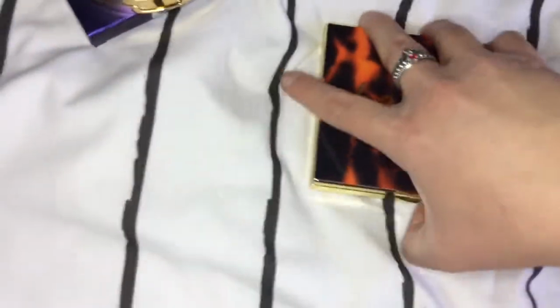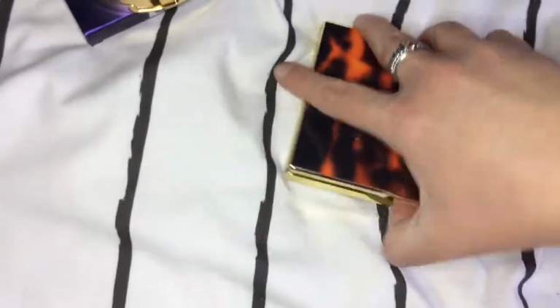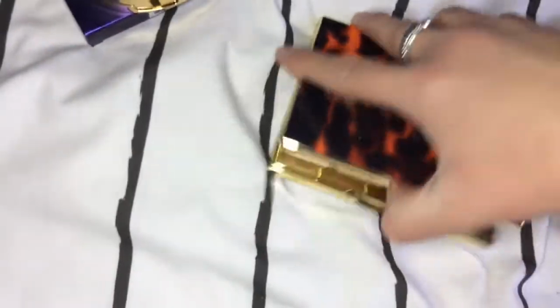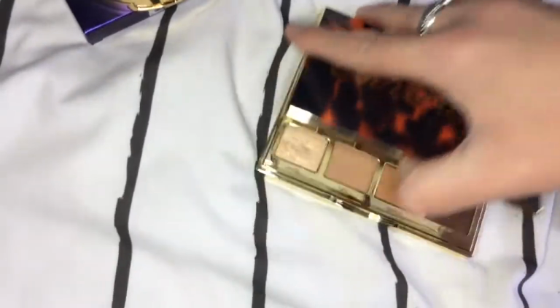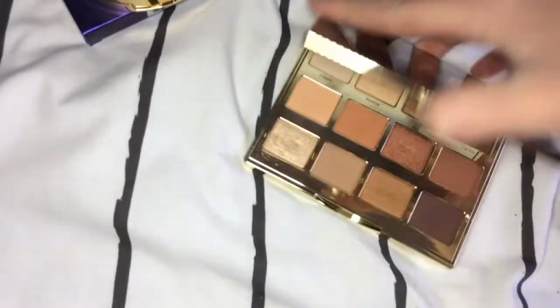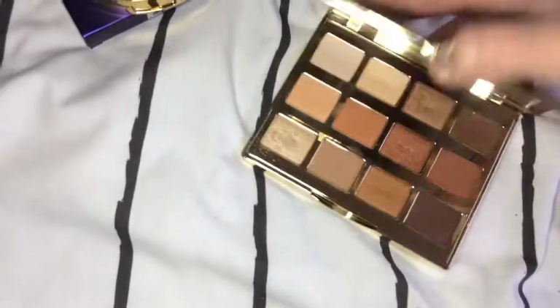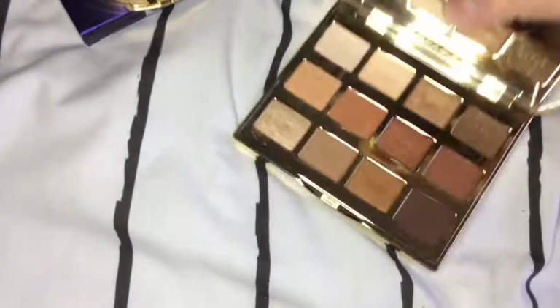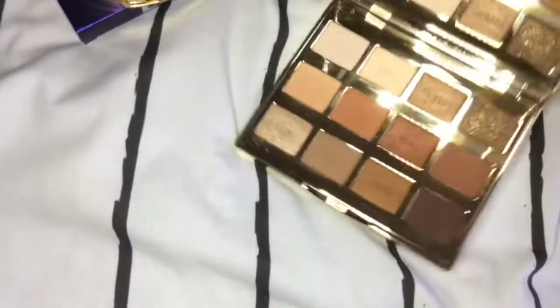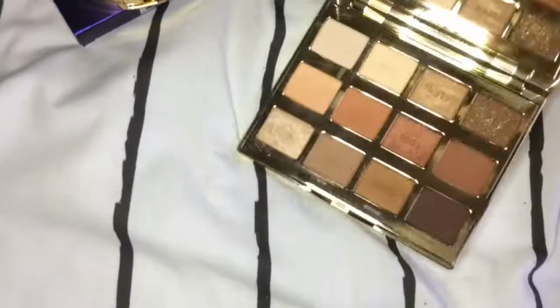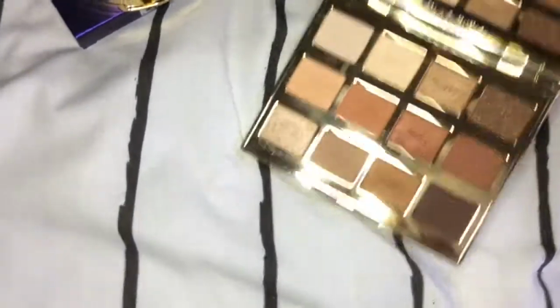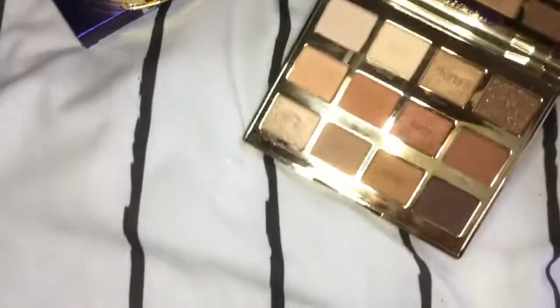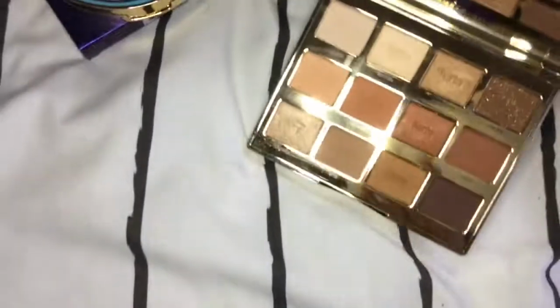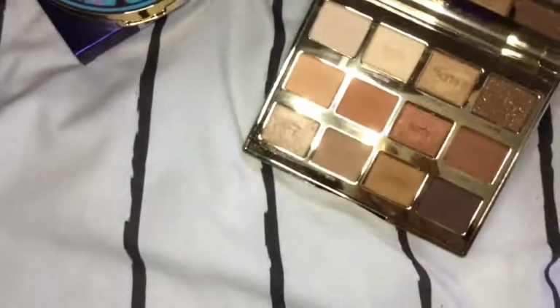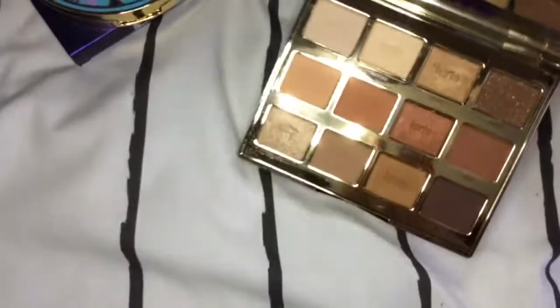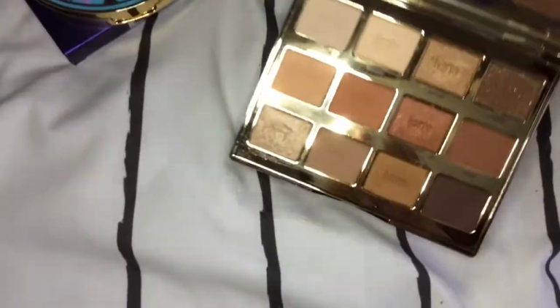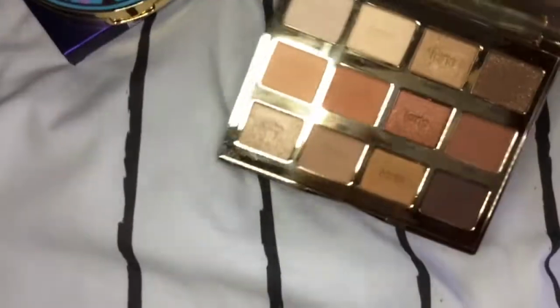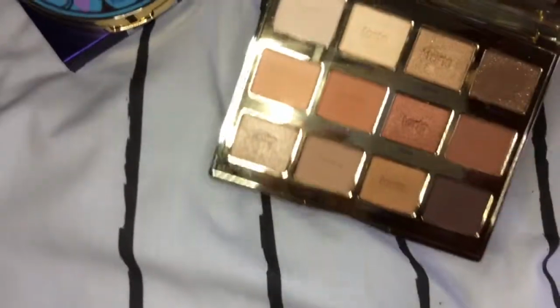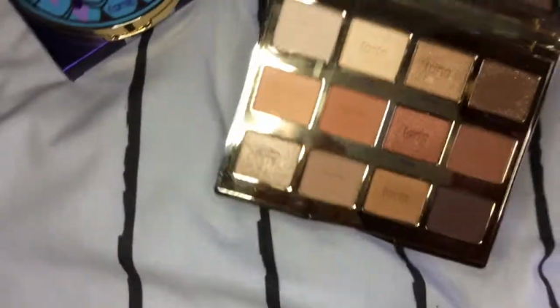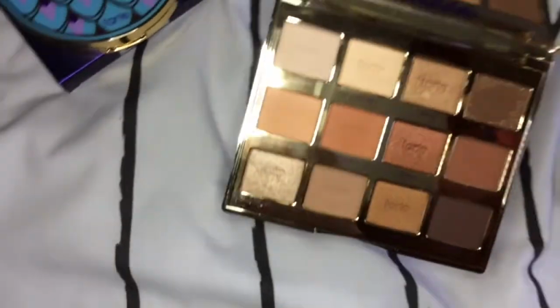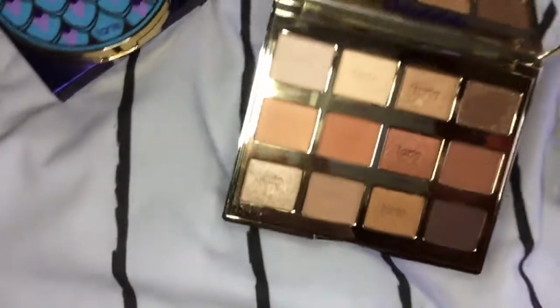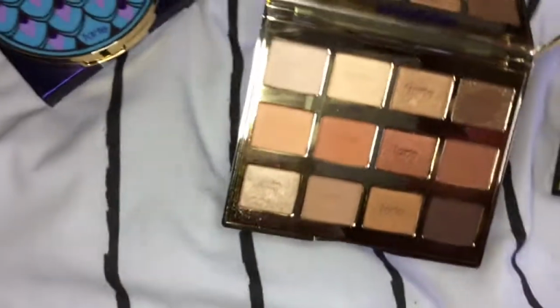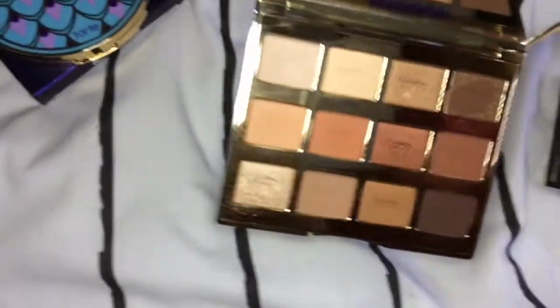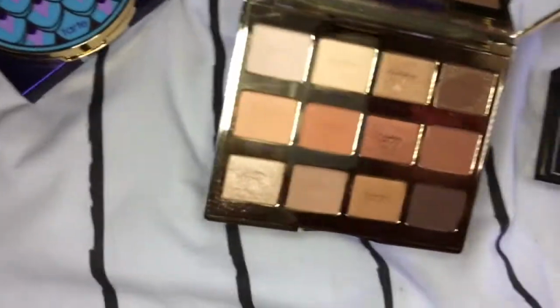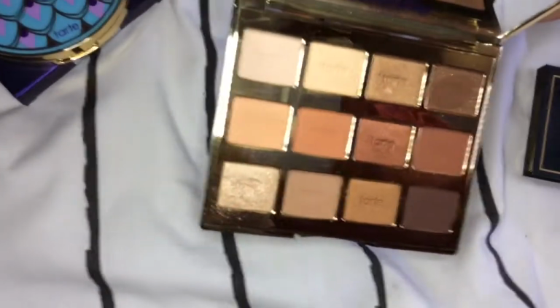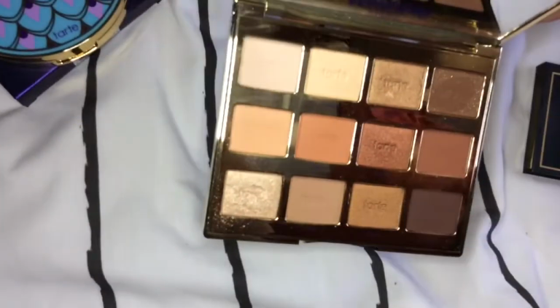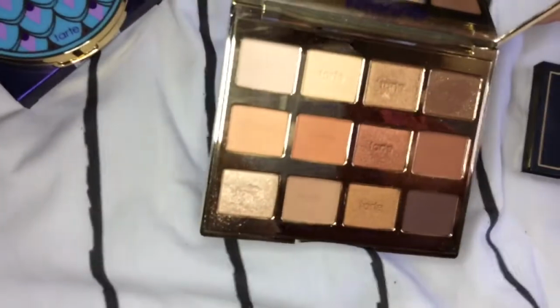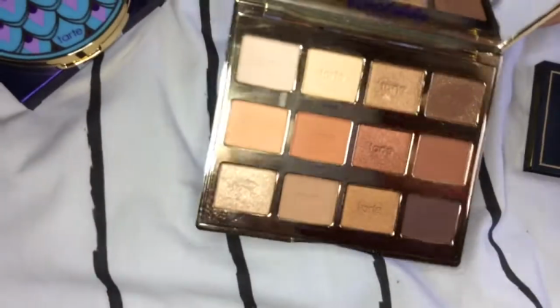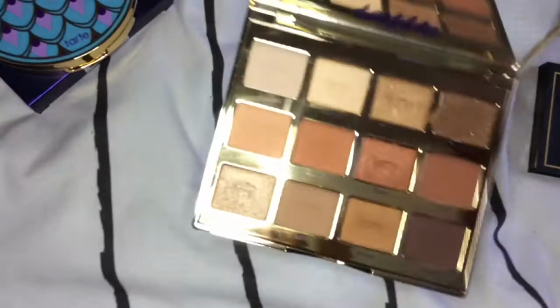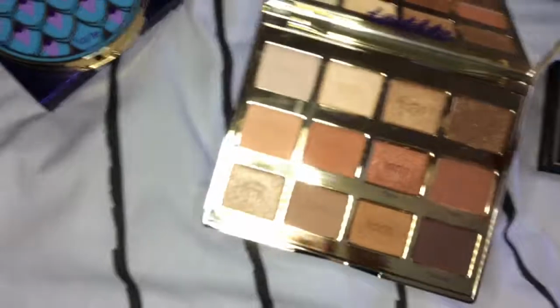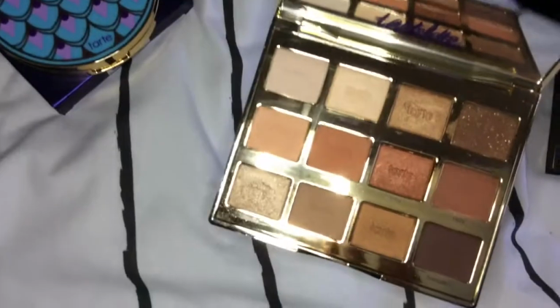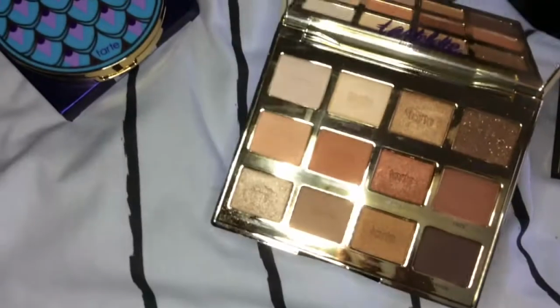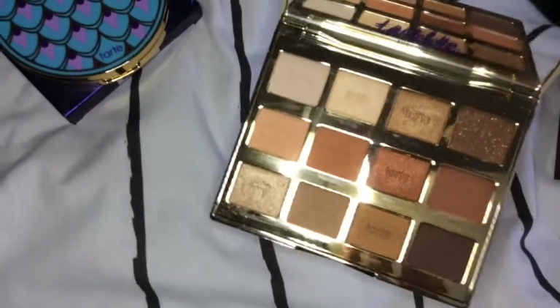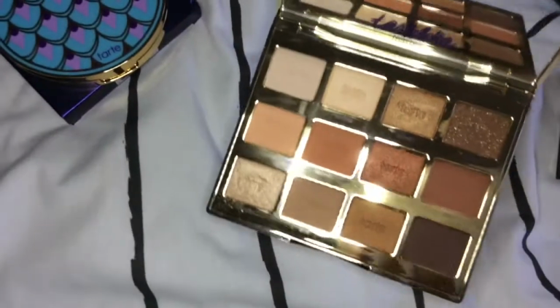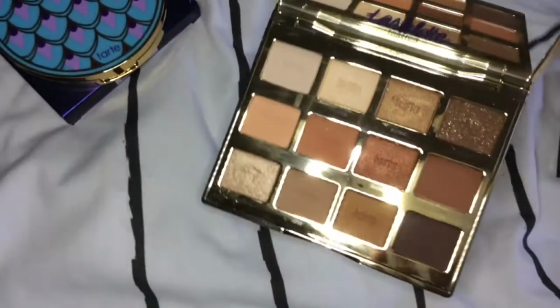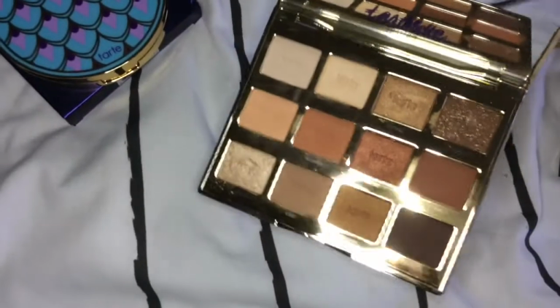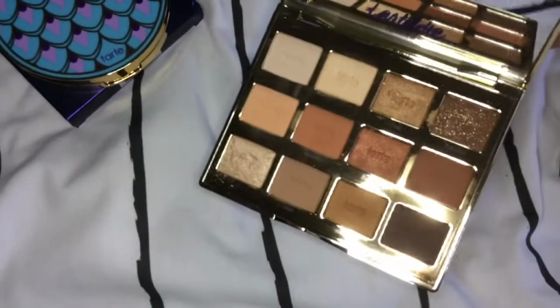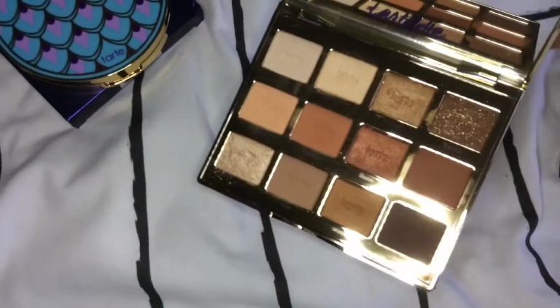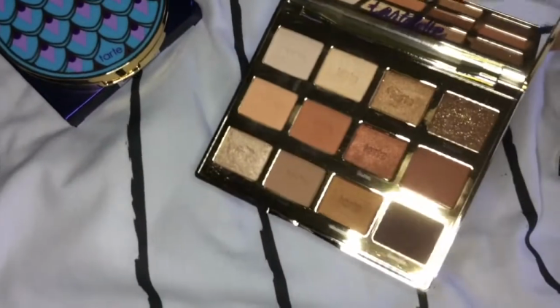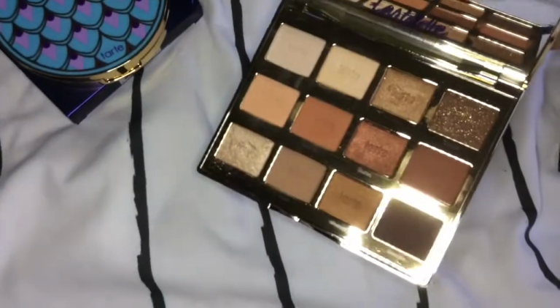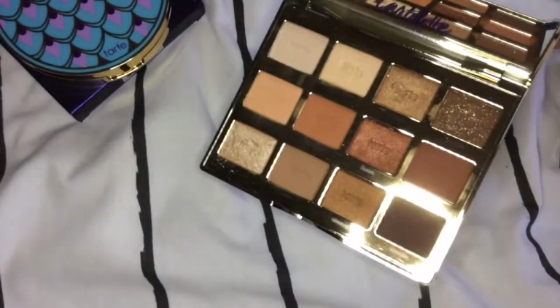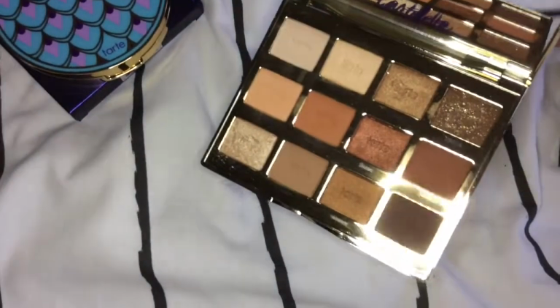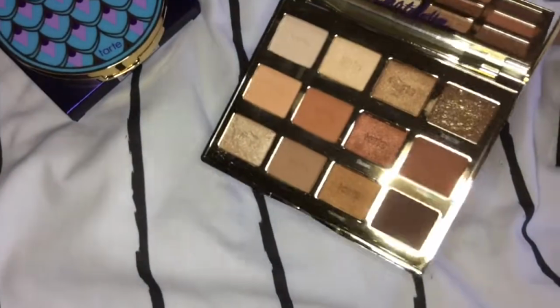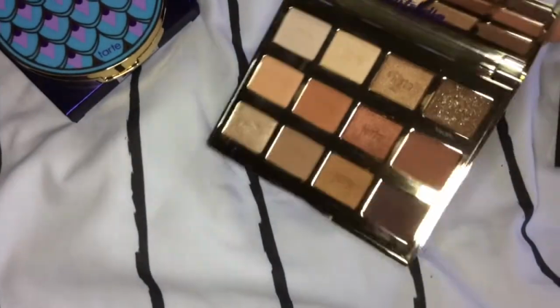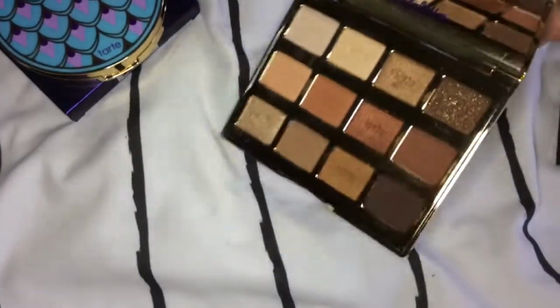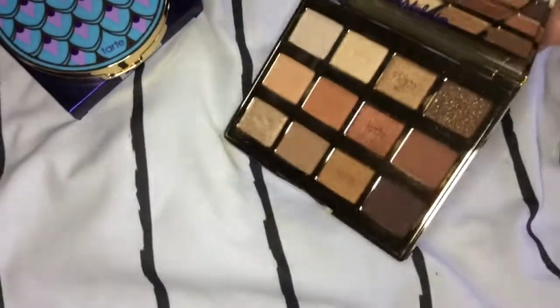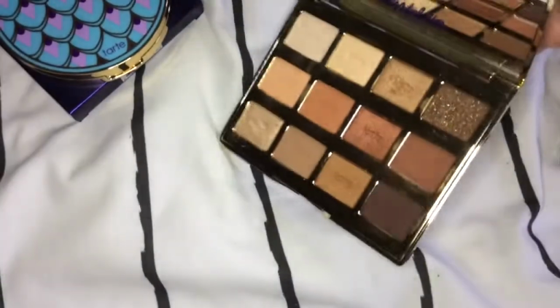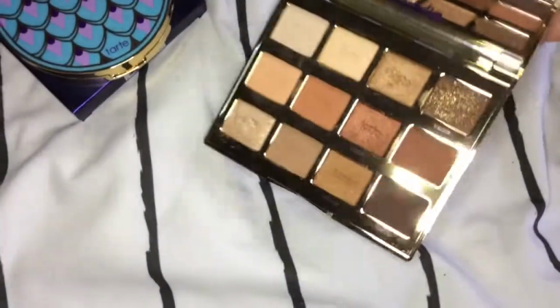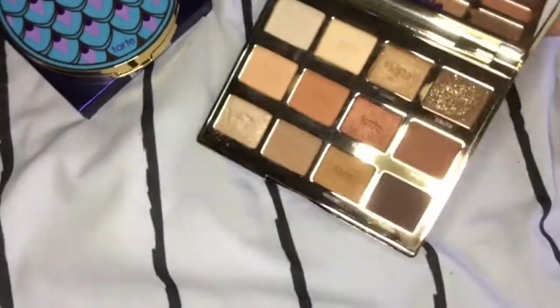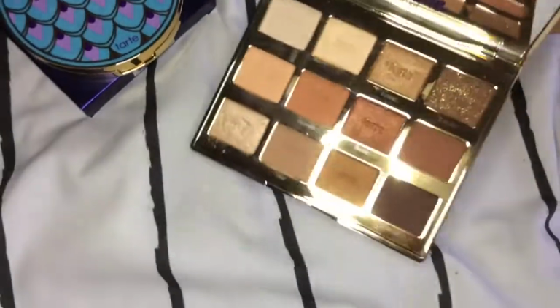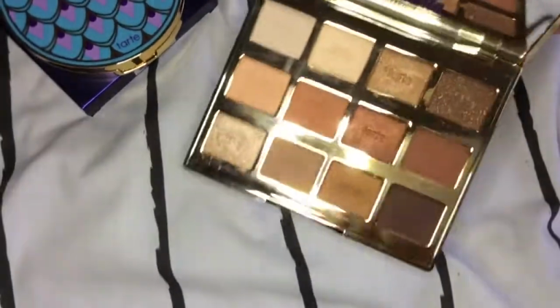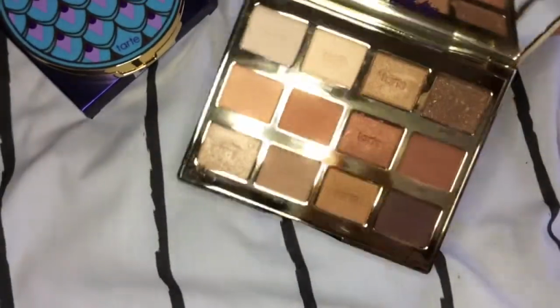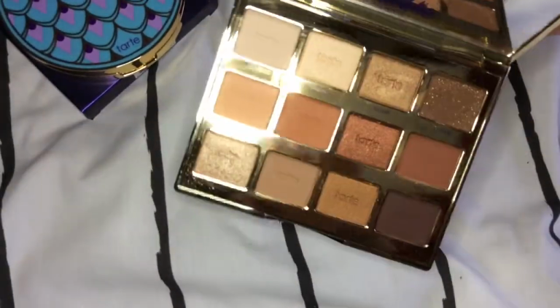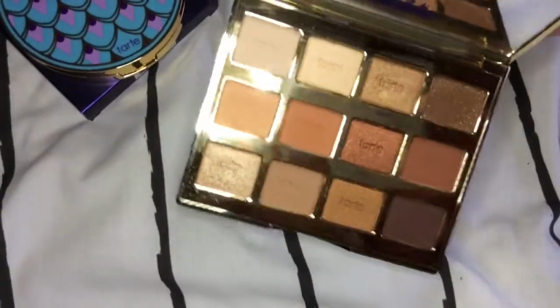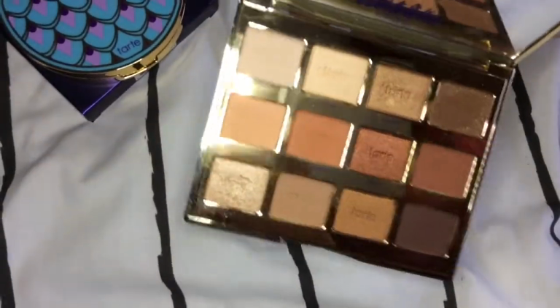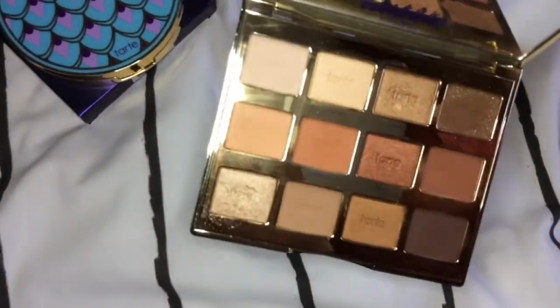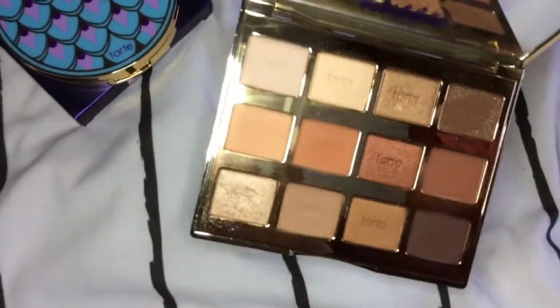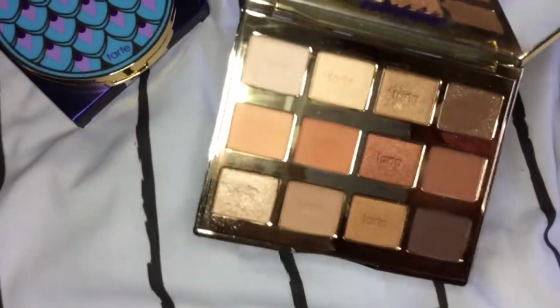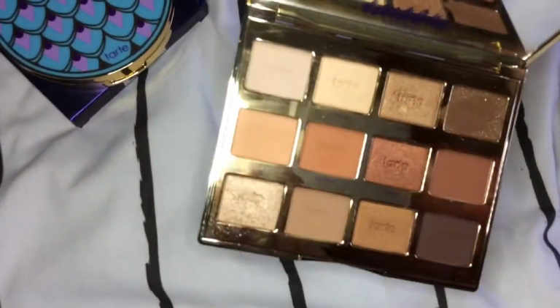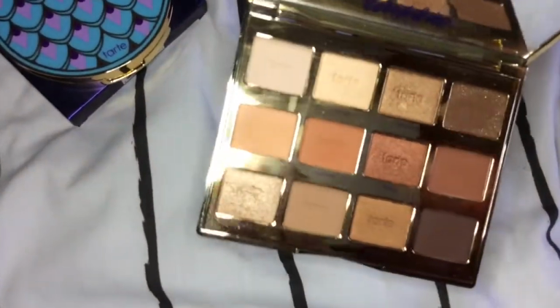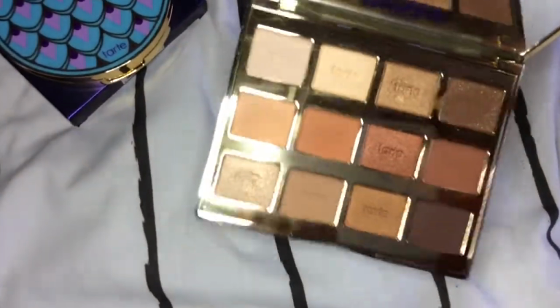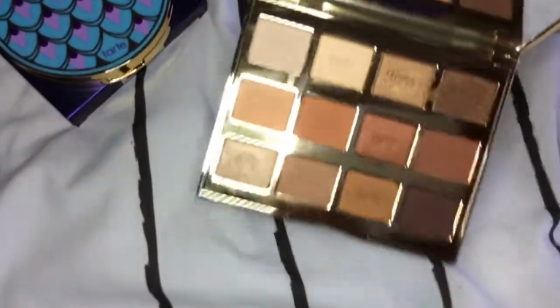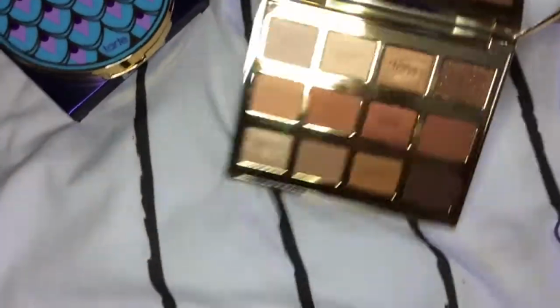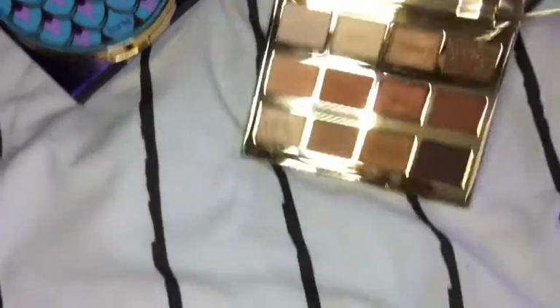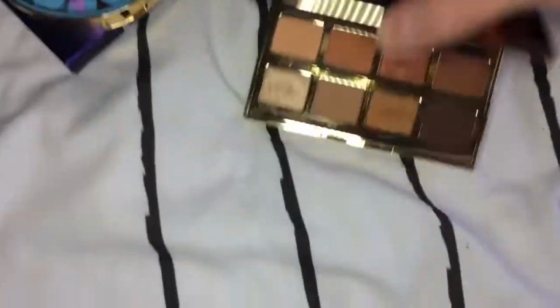Next I have the Tarte Tartlet Toasted palette, which looks like this — again absolutely gorgeous, with nice warm shades in there. They are just stunning.